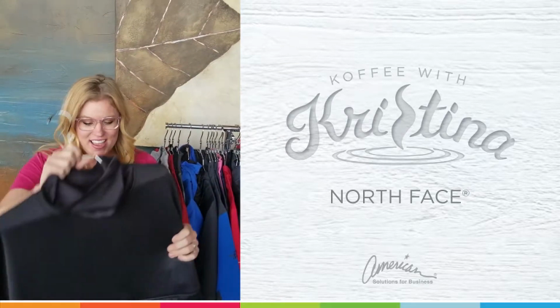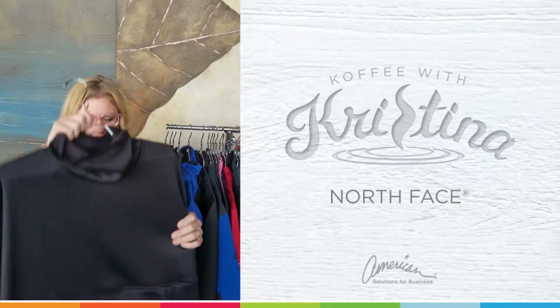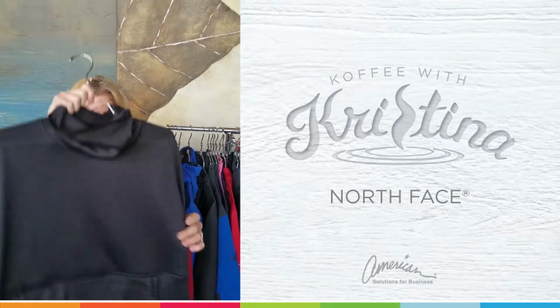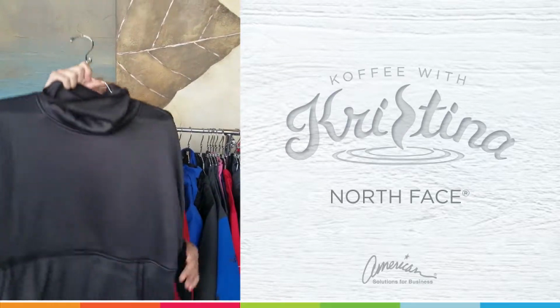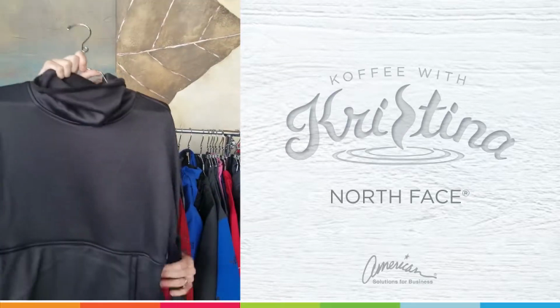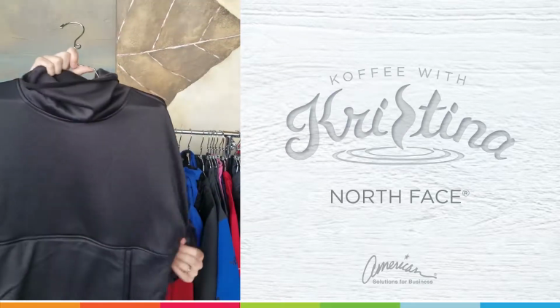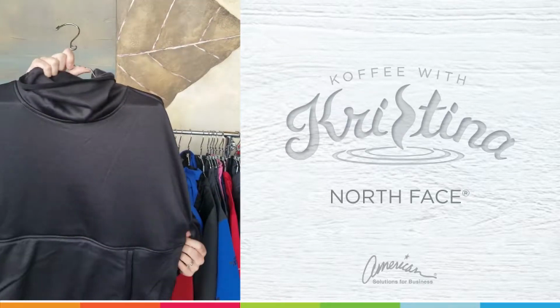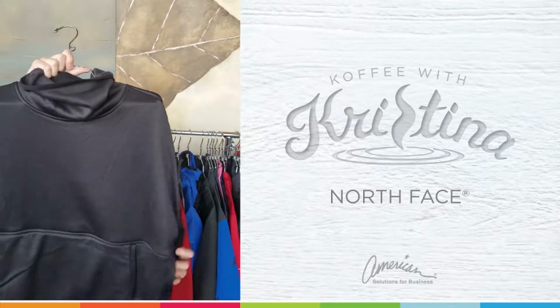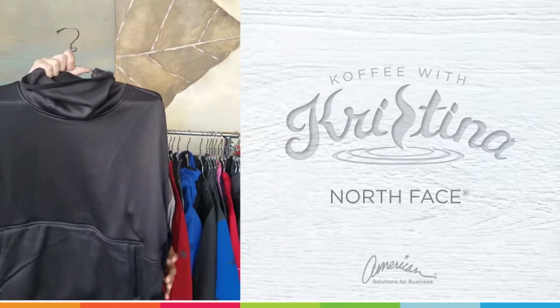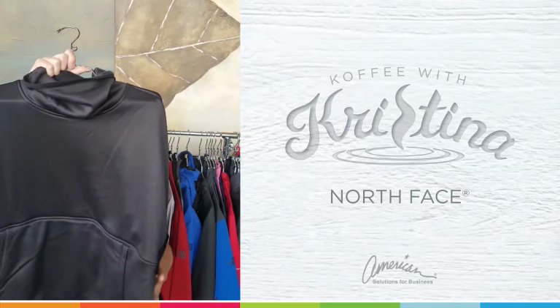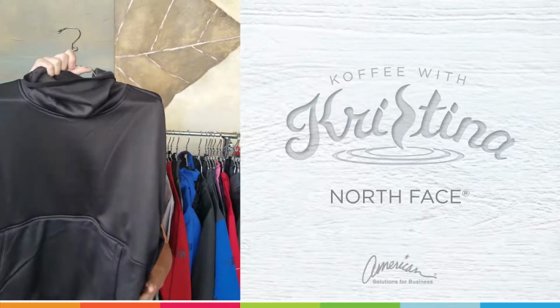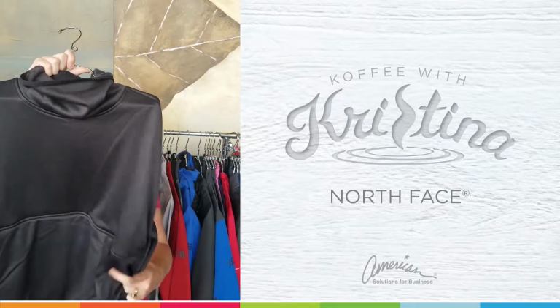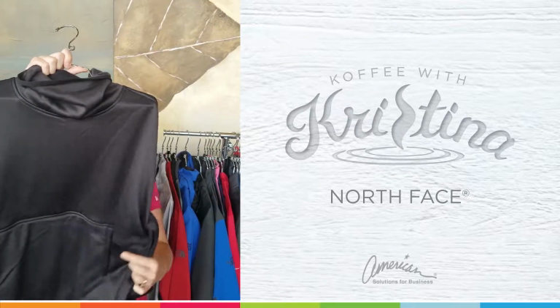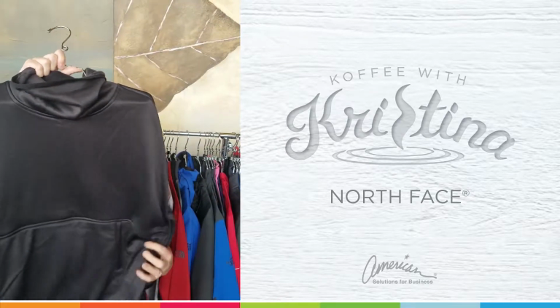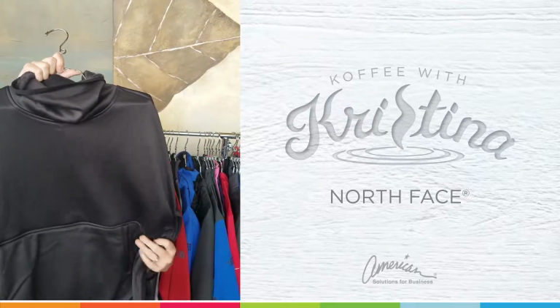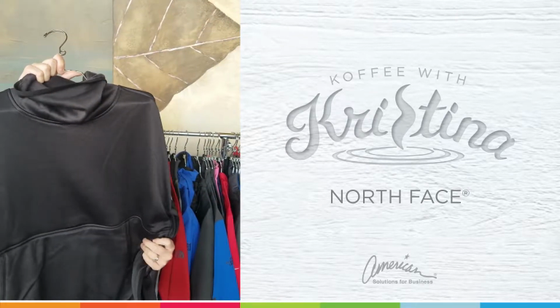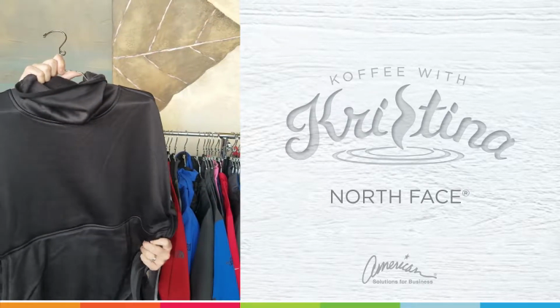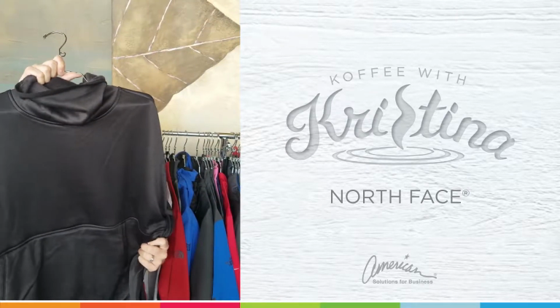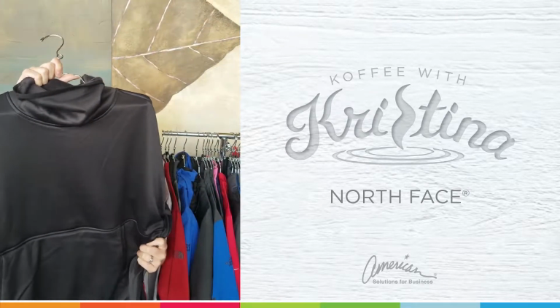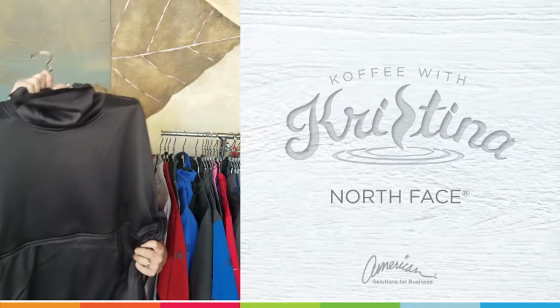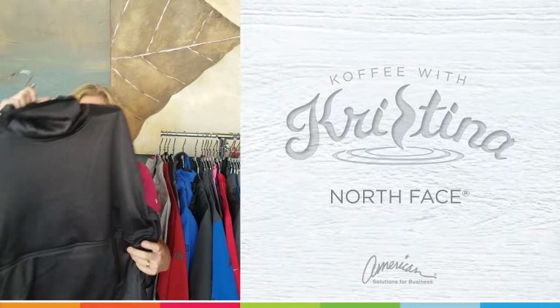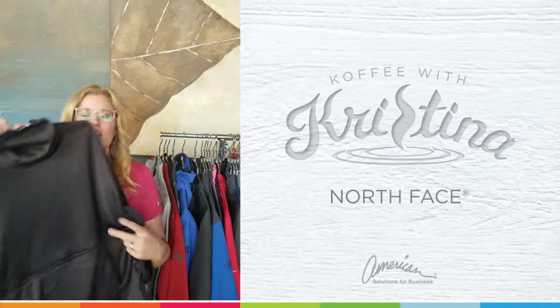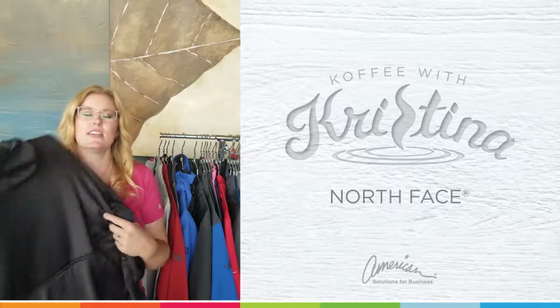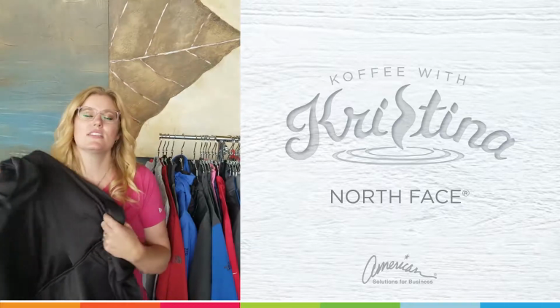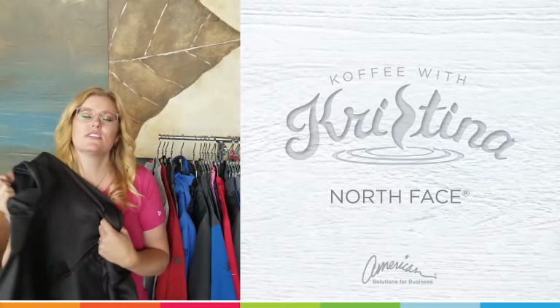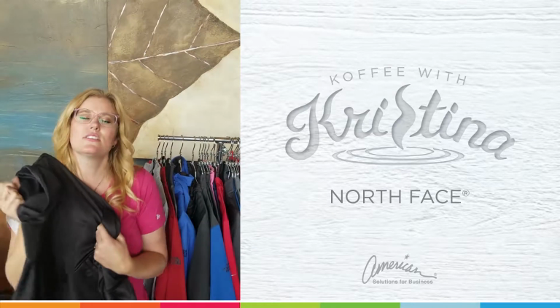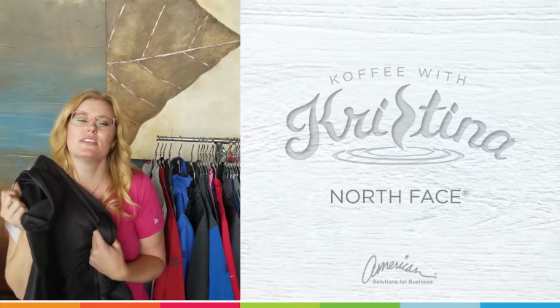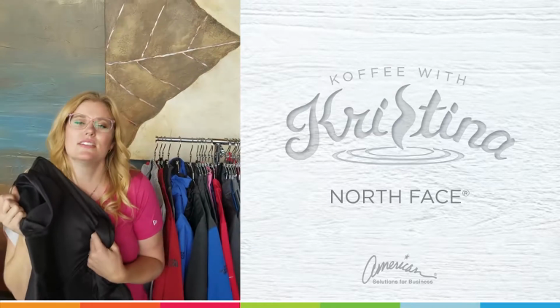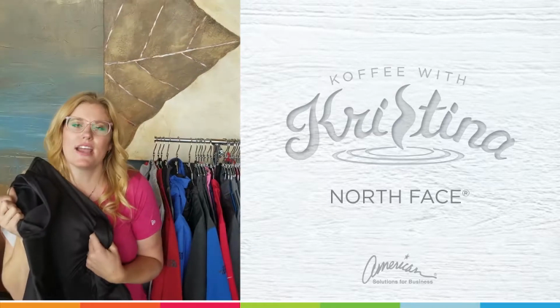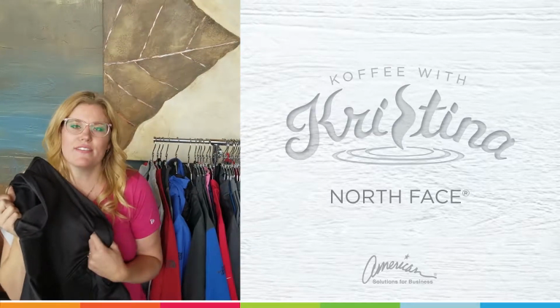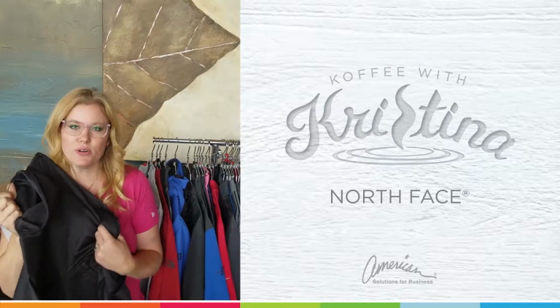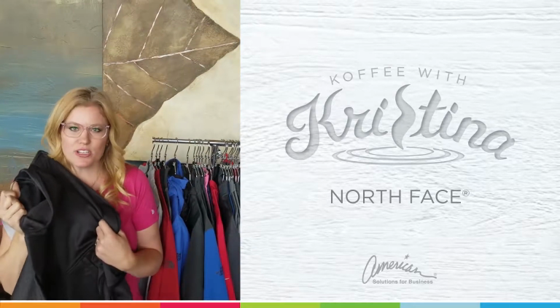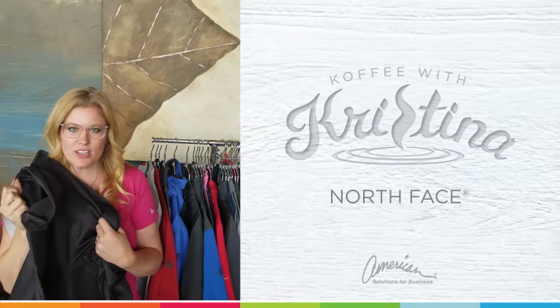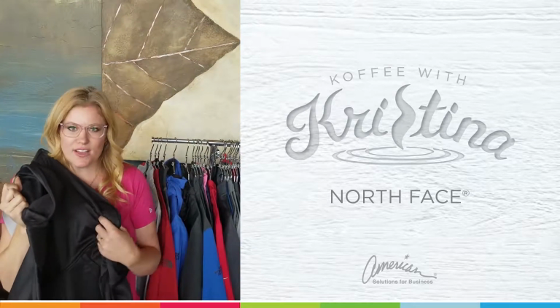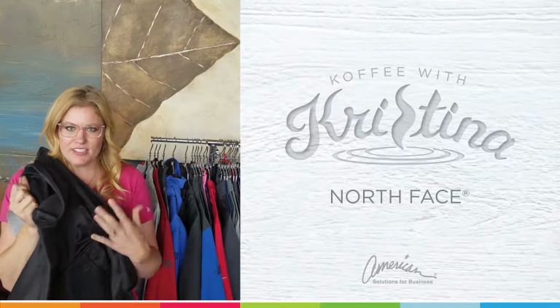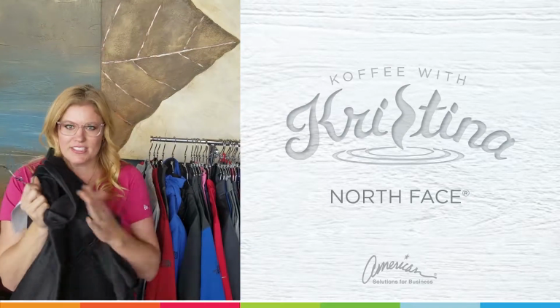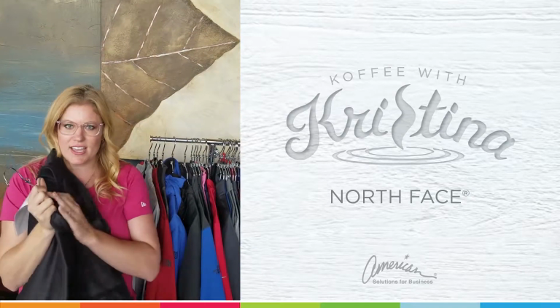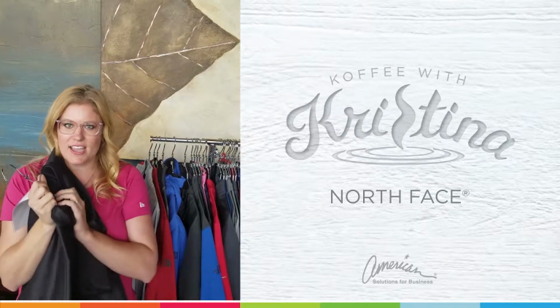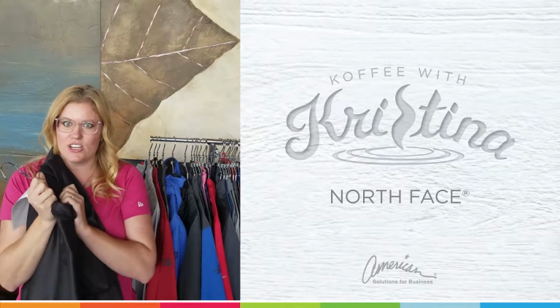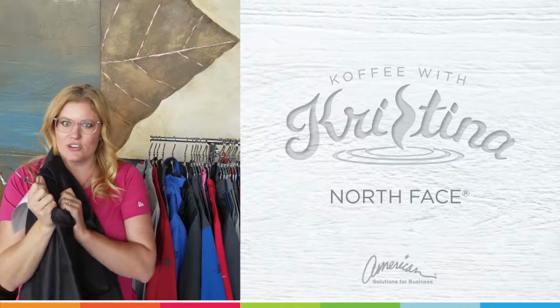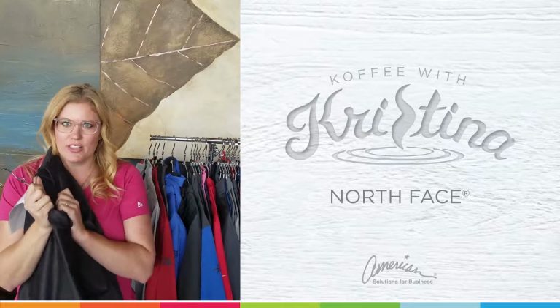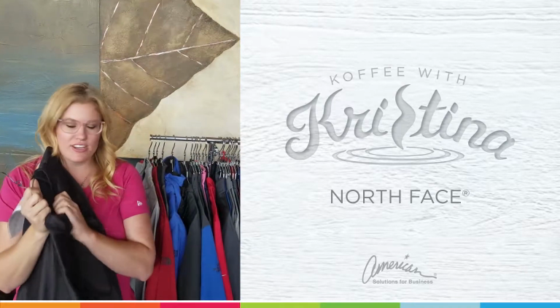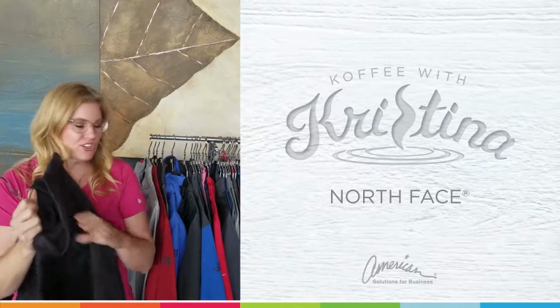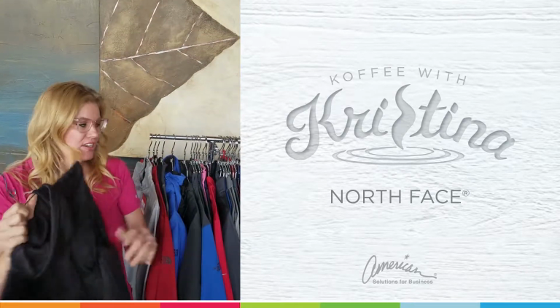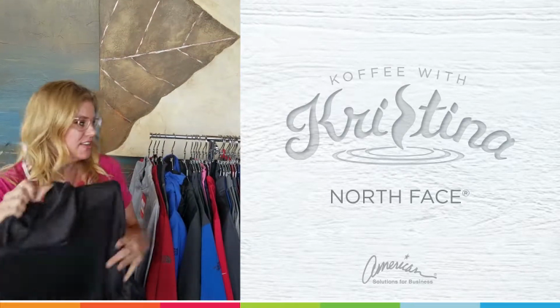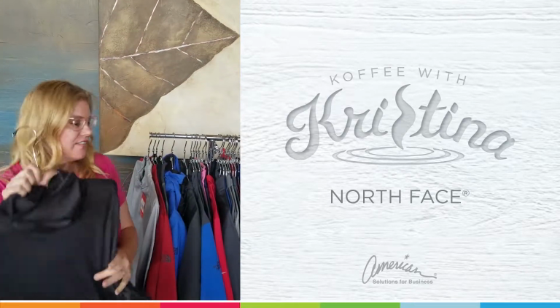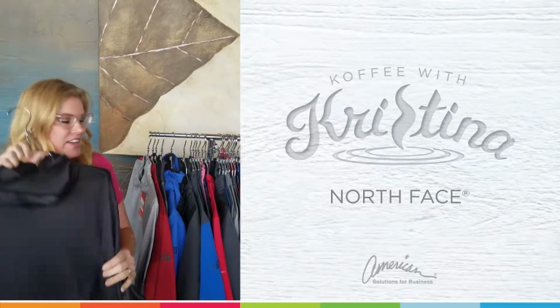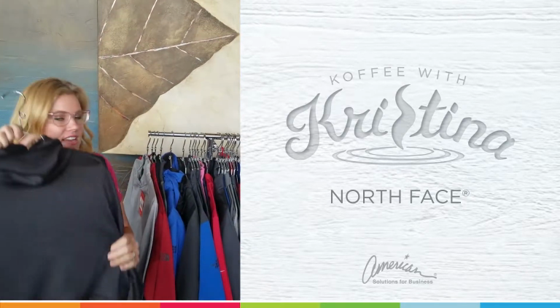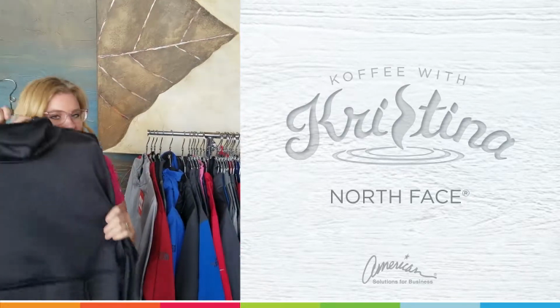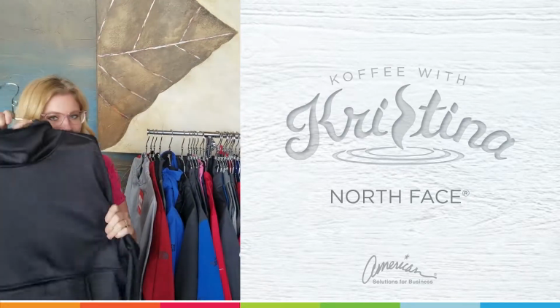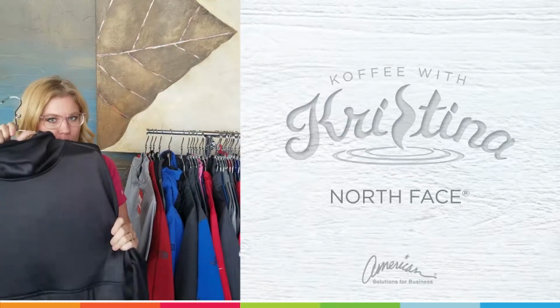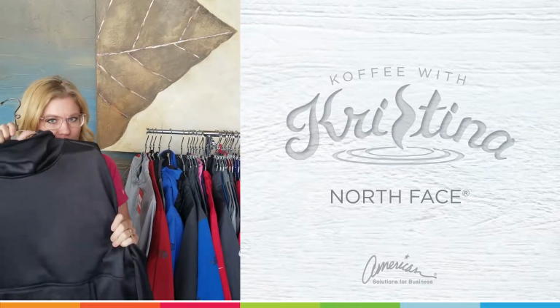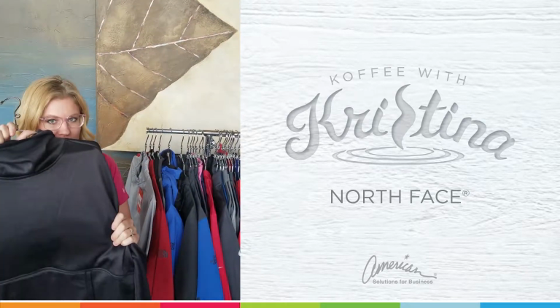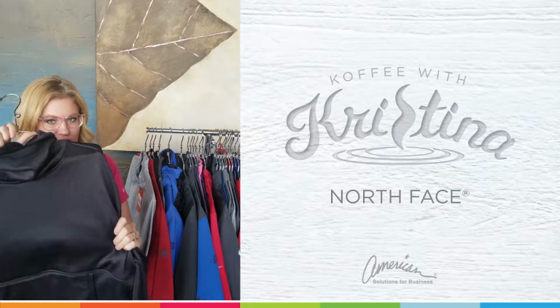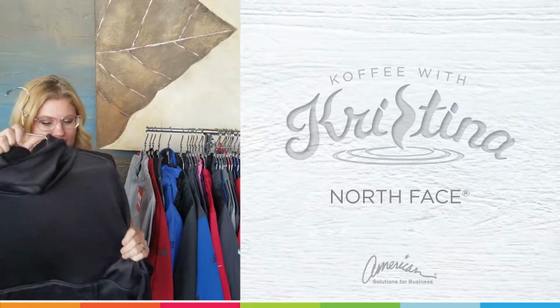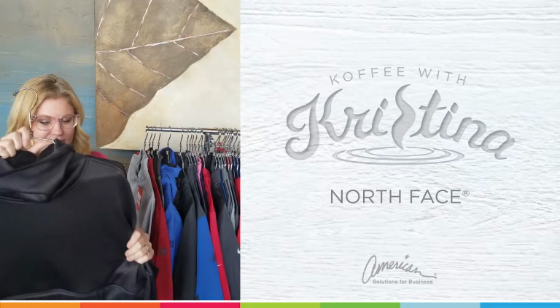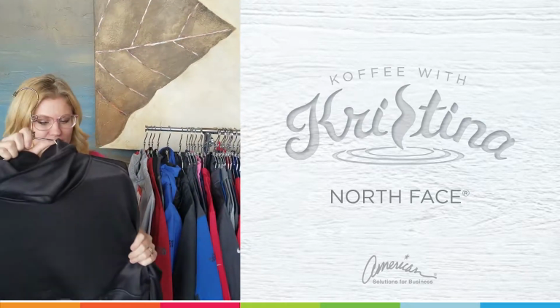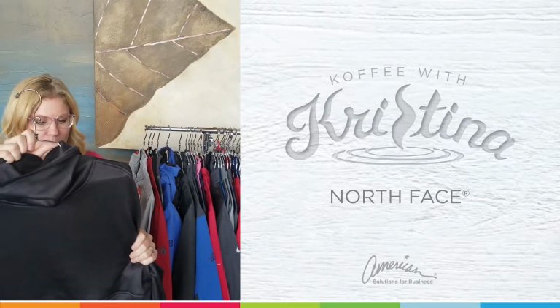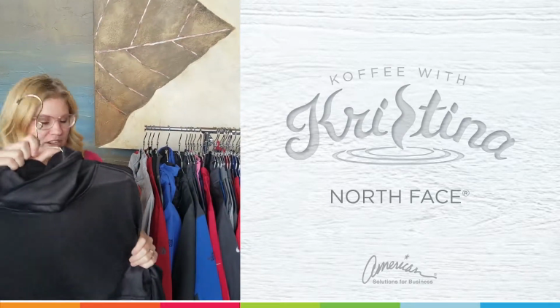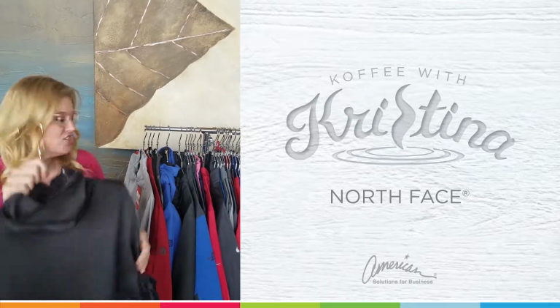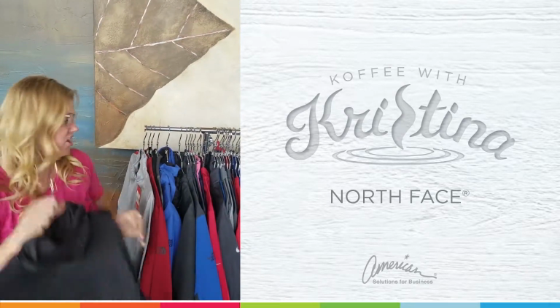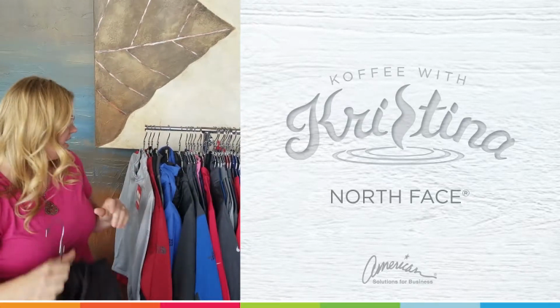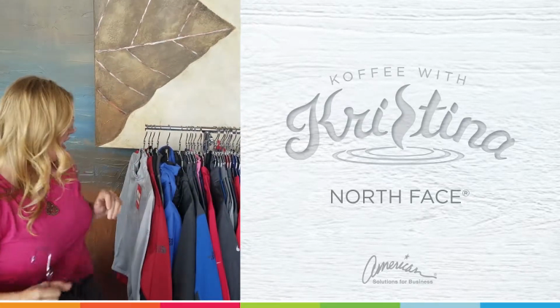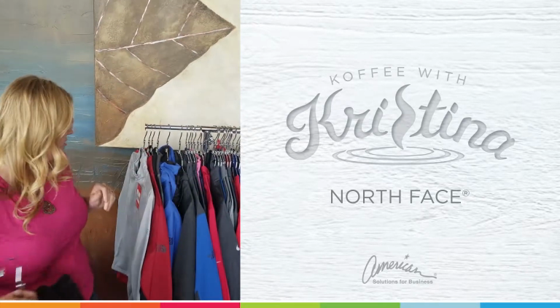Look at this beautiful ladies' poncho — it is to die for soft inside. You ladies are going to love it. It's one you're going to definitely want to check out.